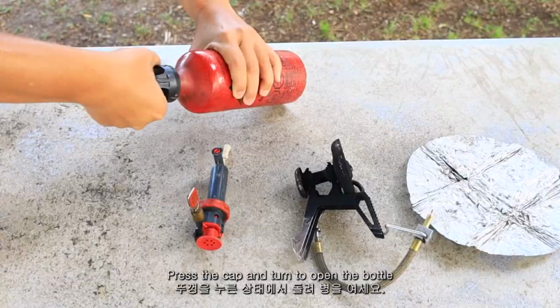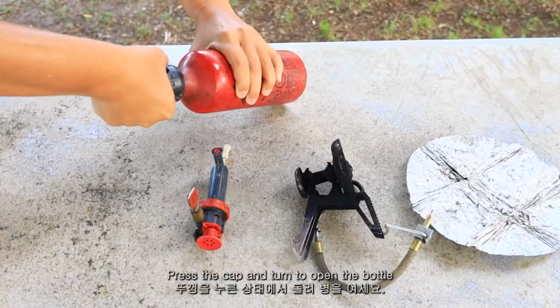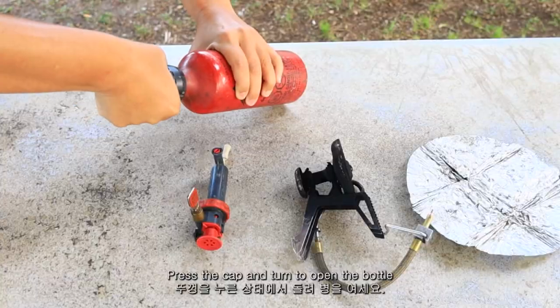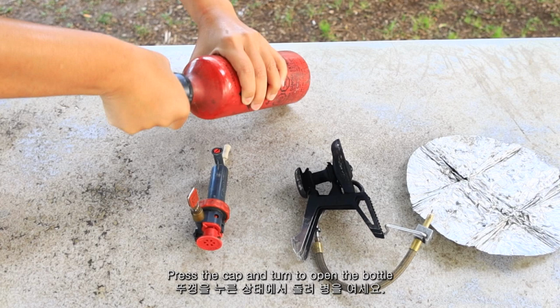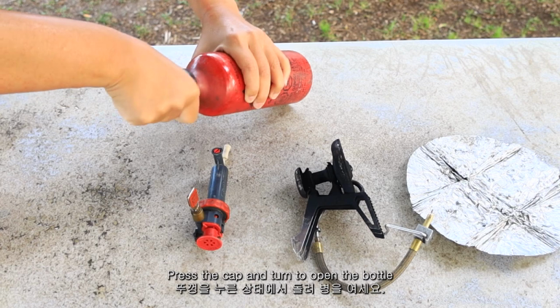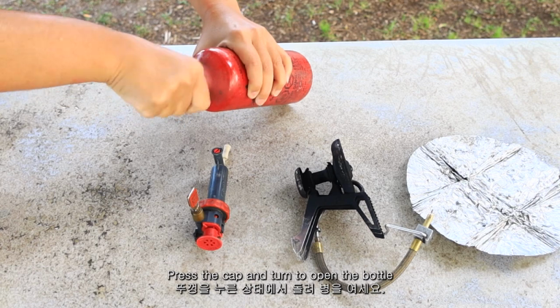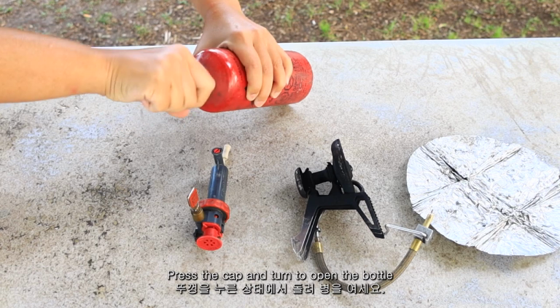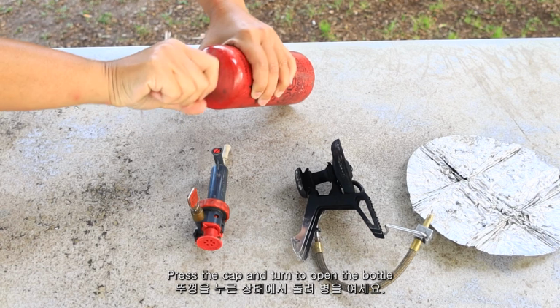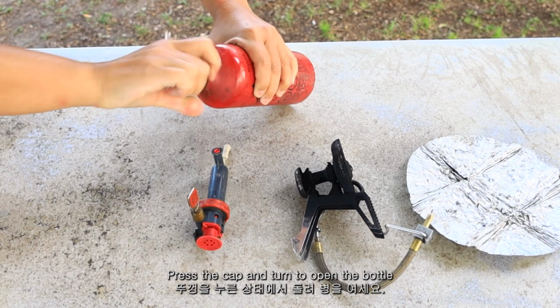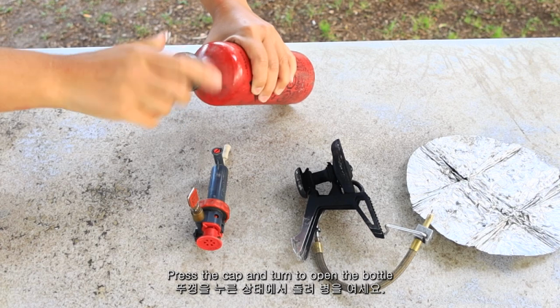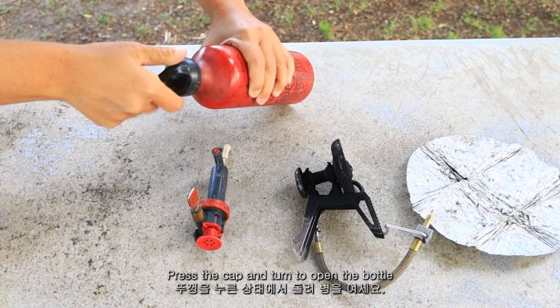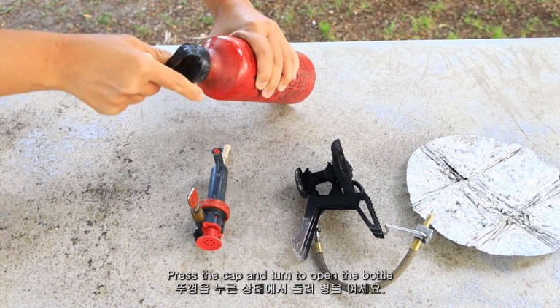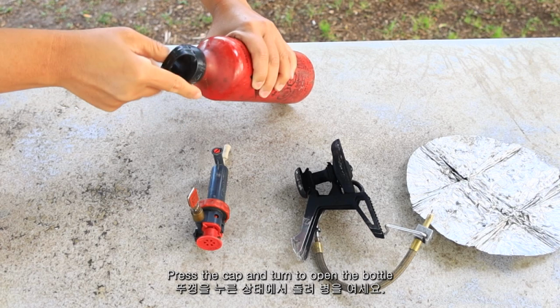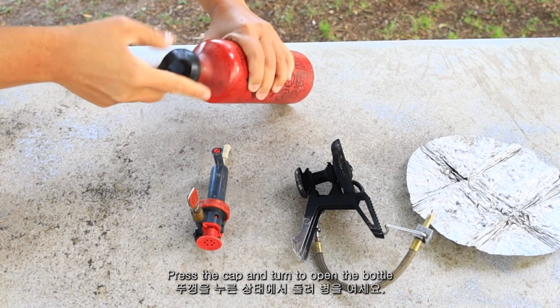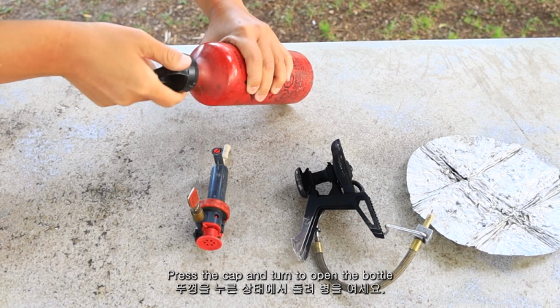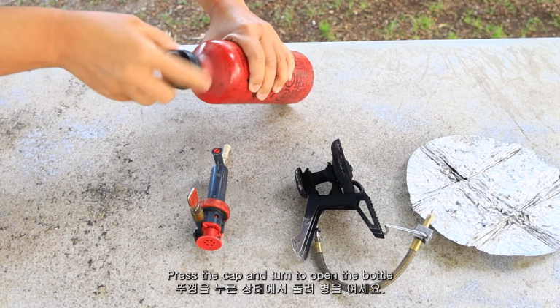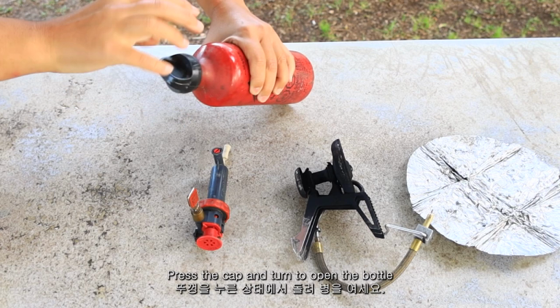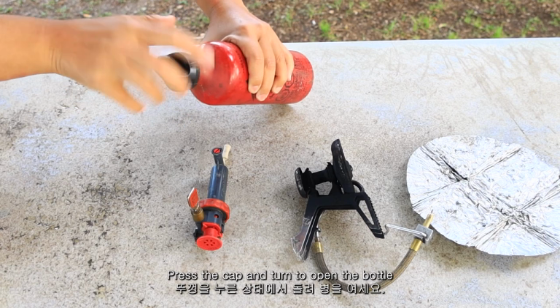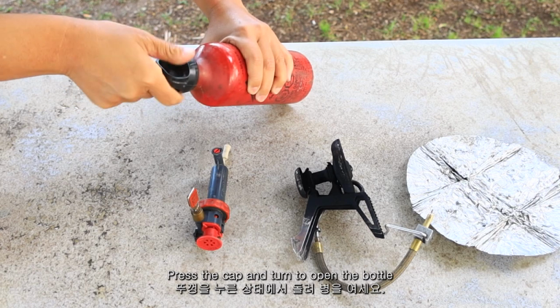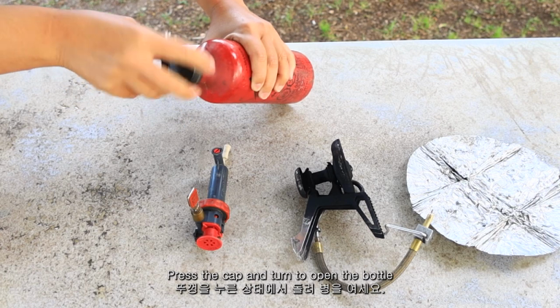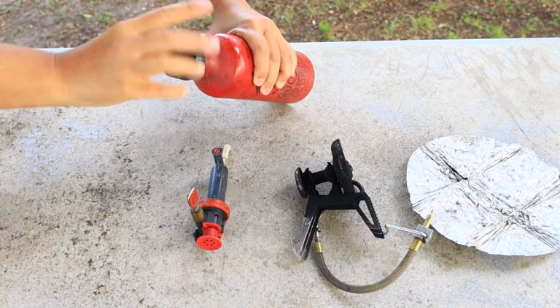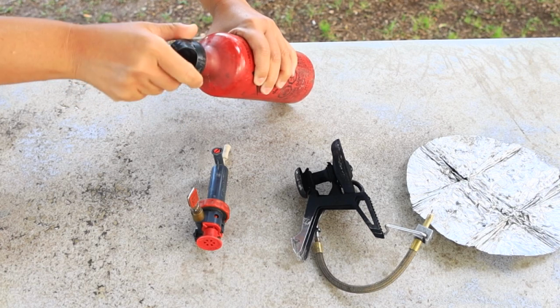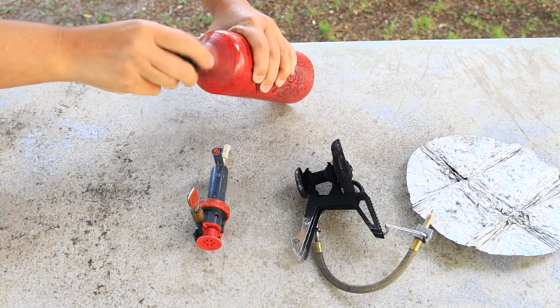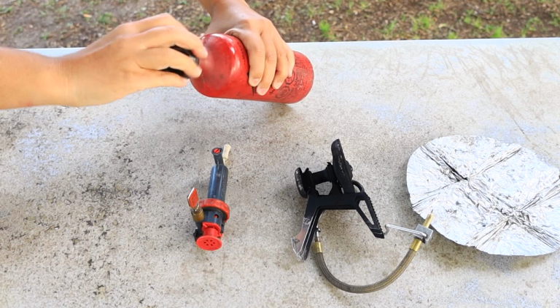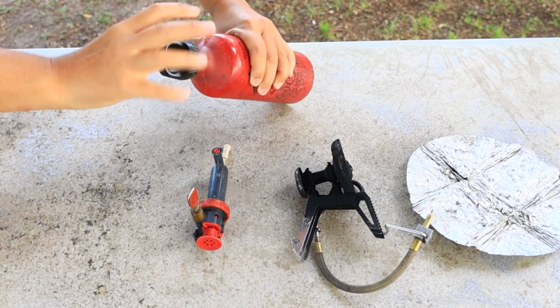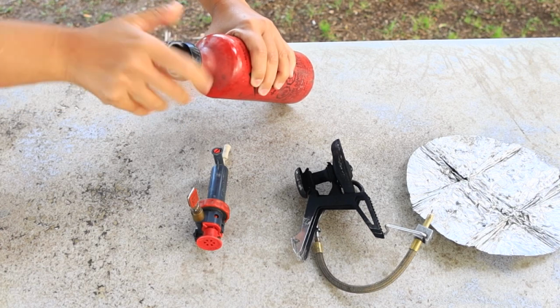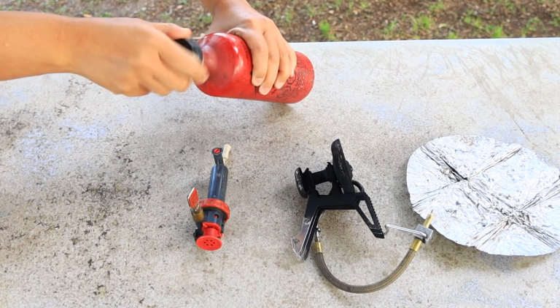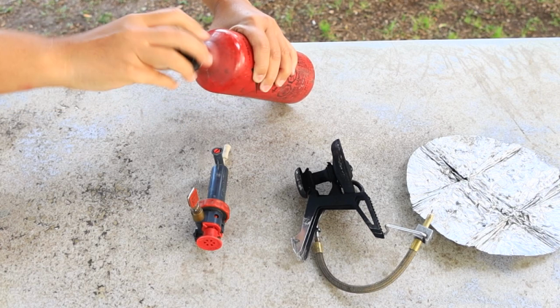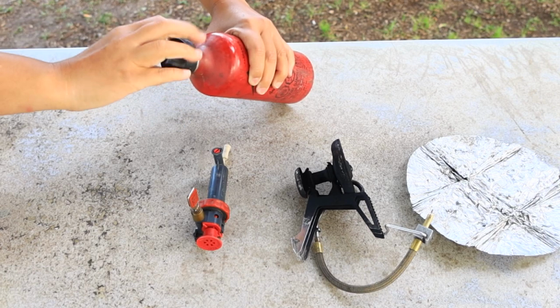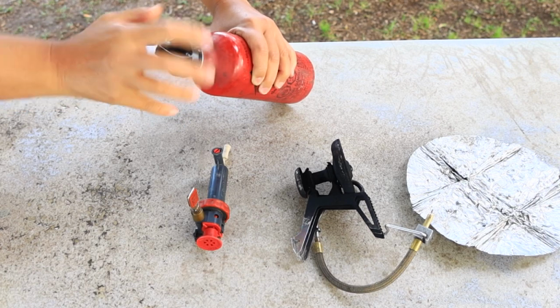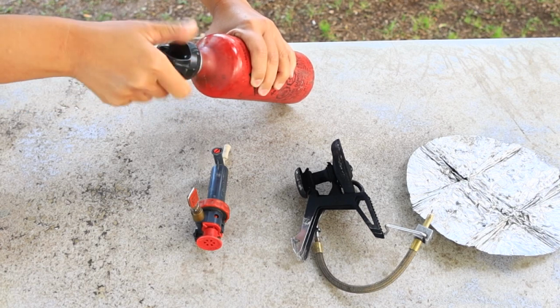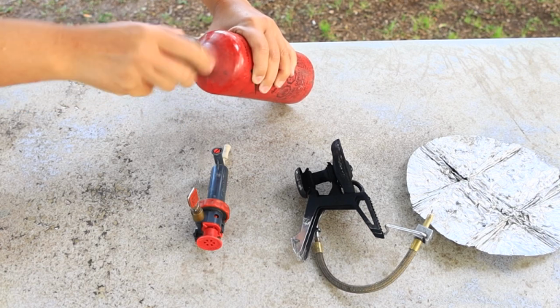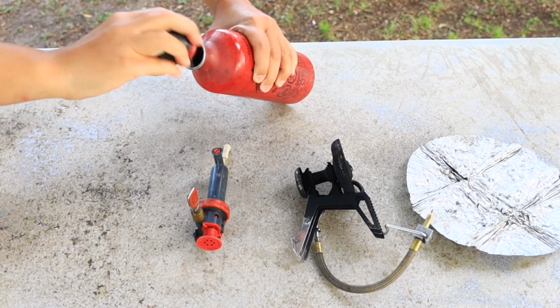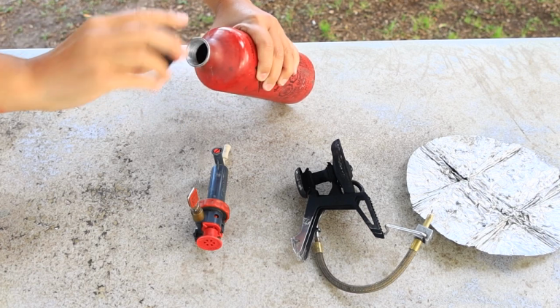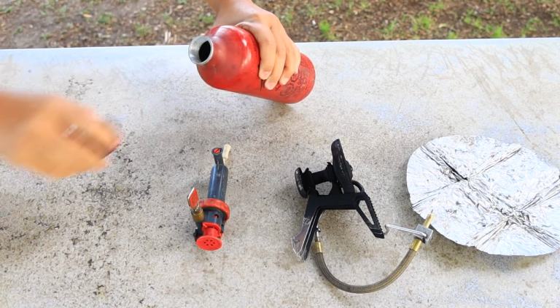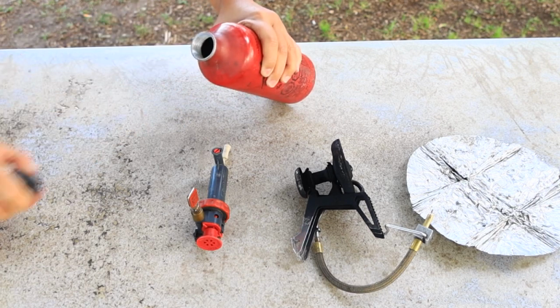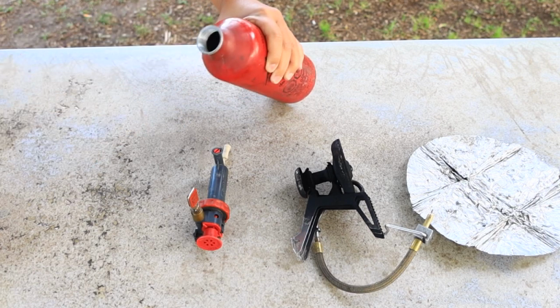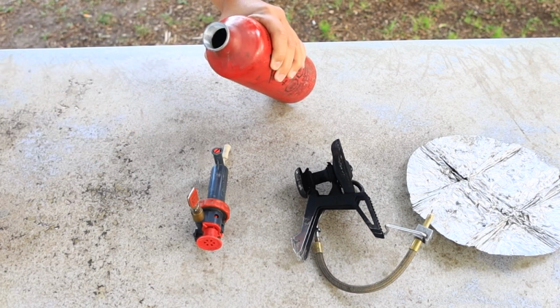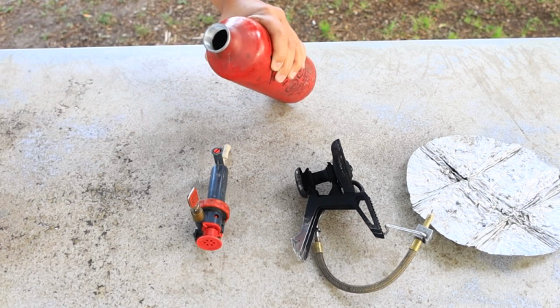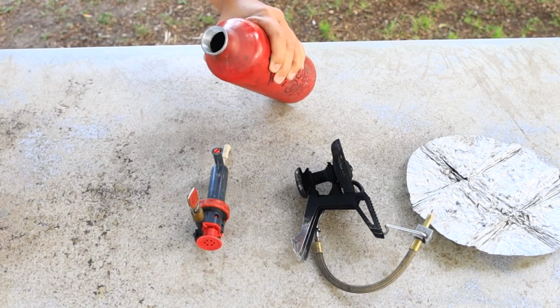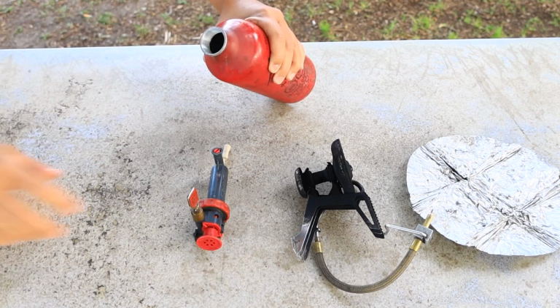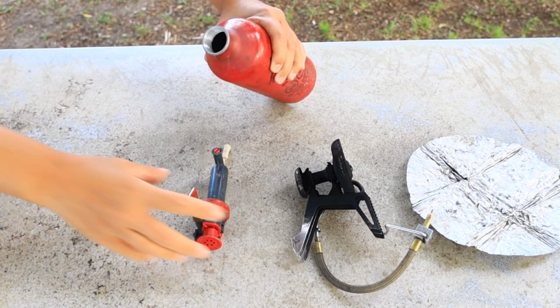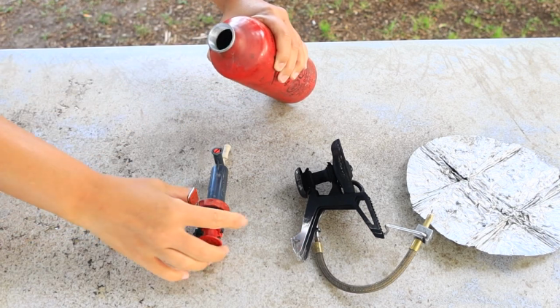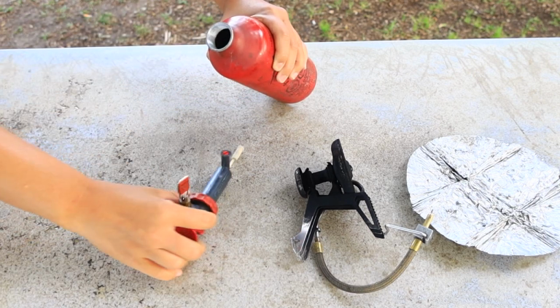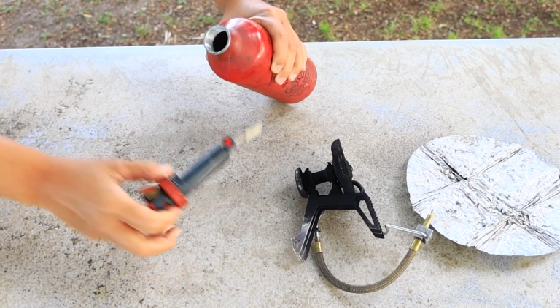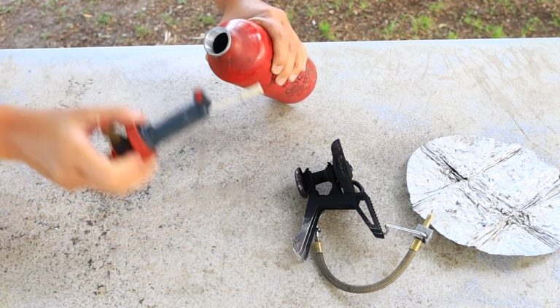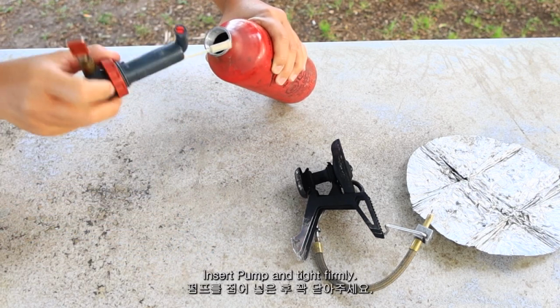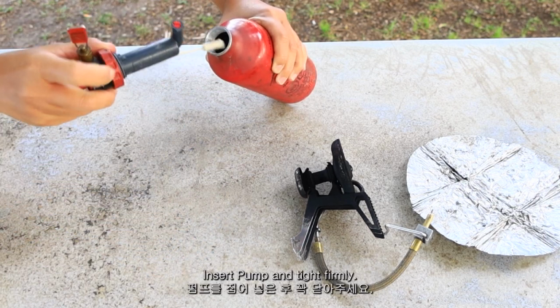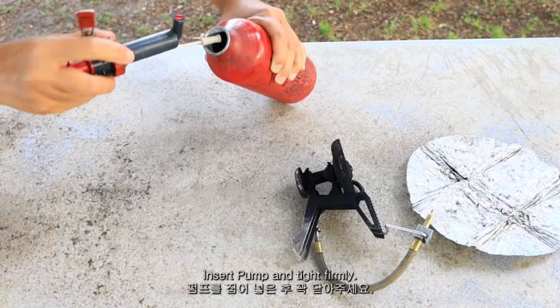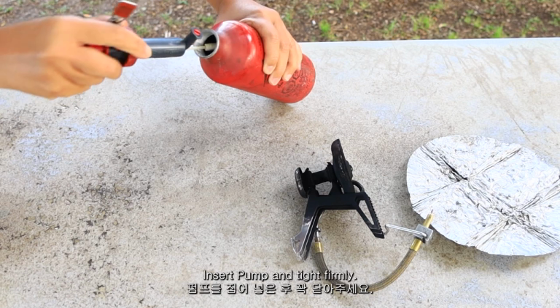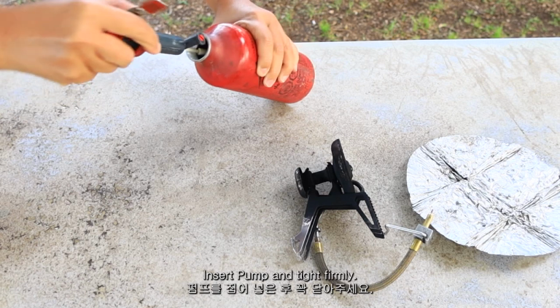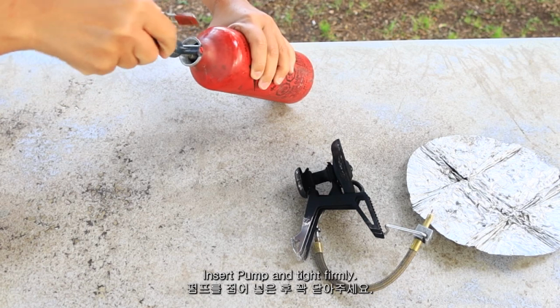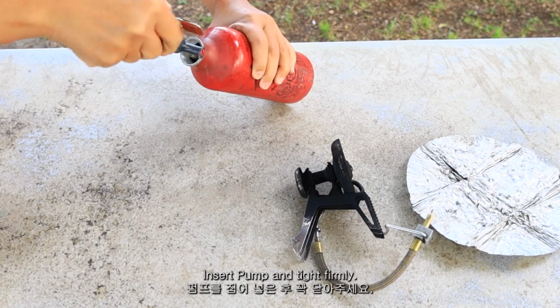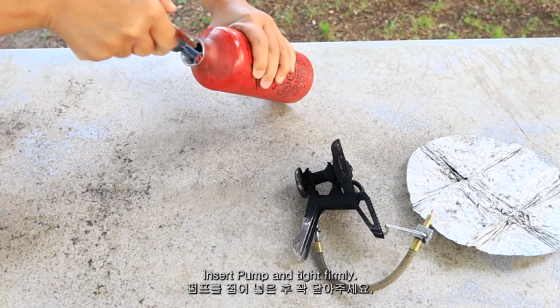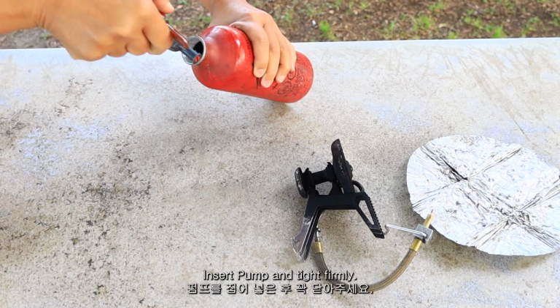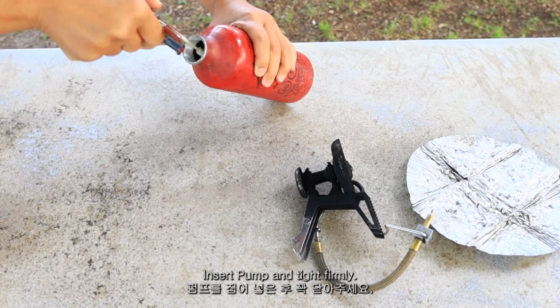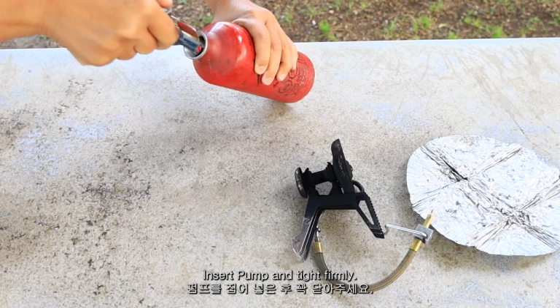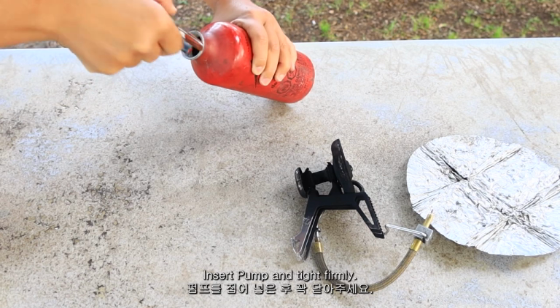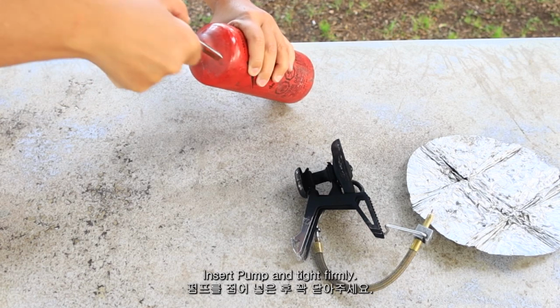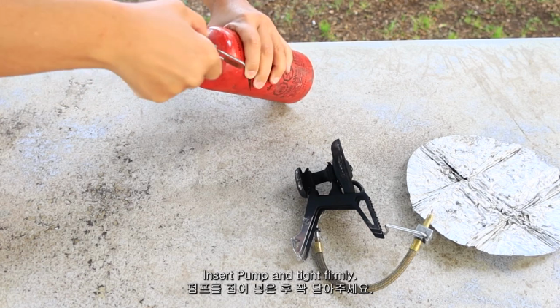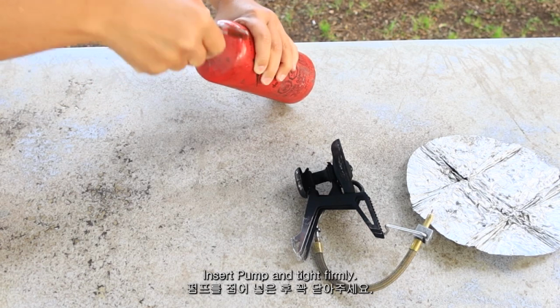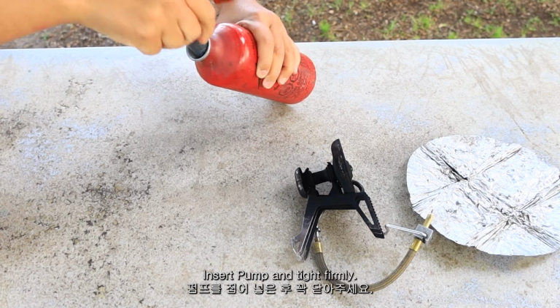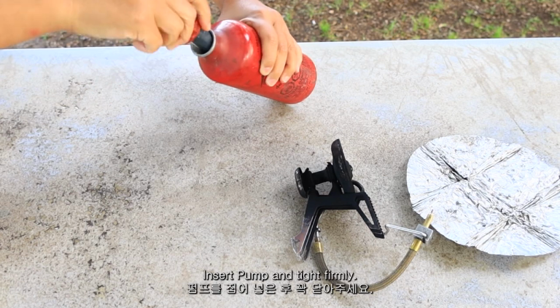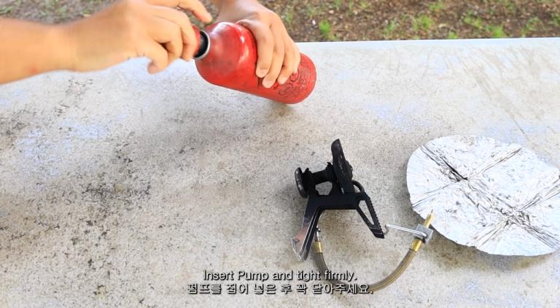Press the cap and turn to open the bottle. Insert the pump and tie the thong in.